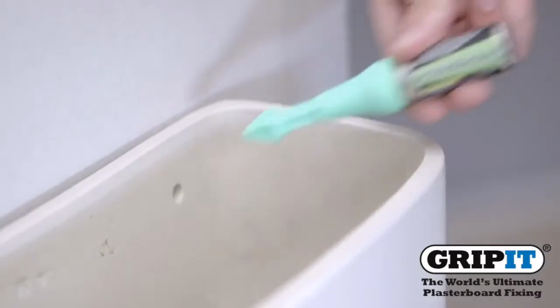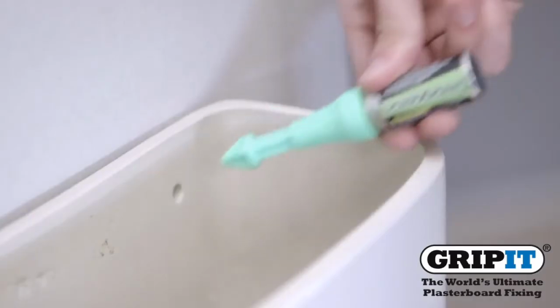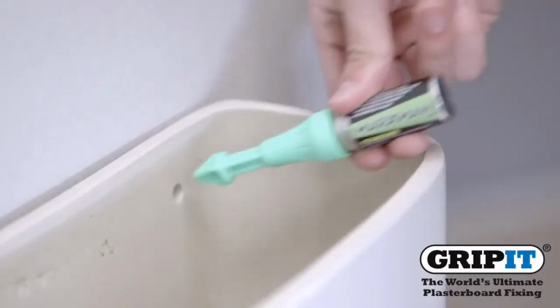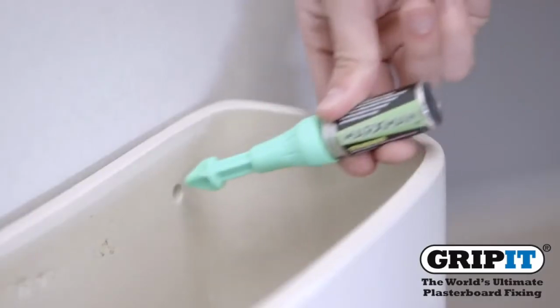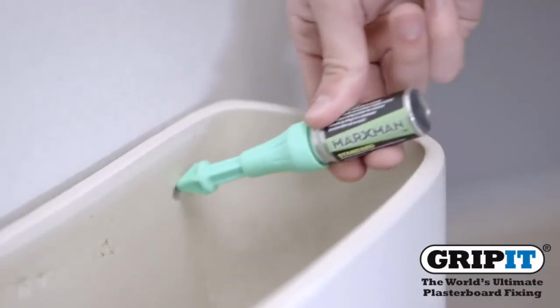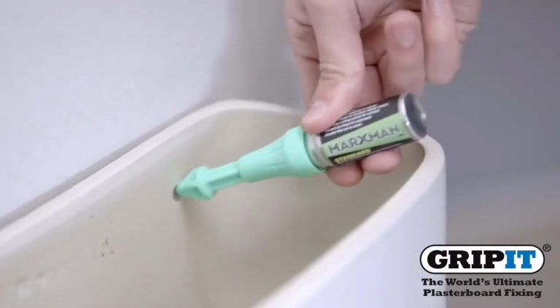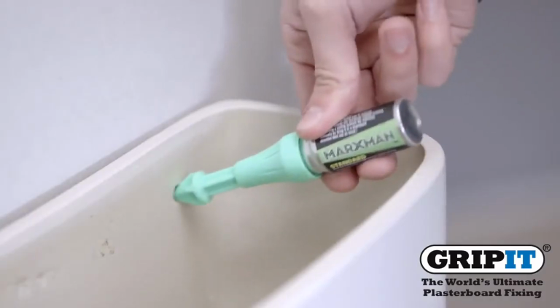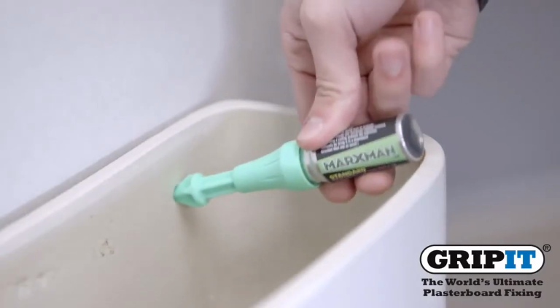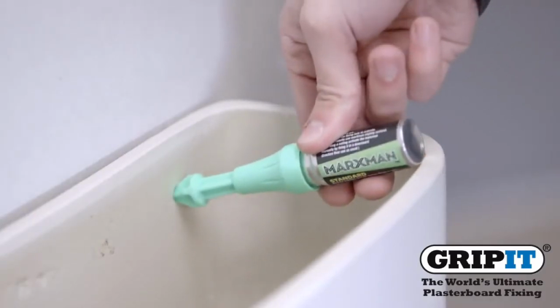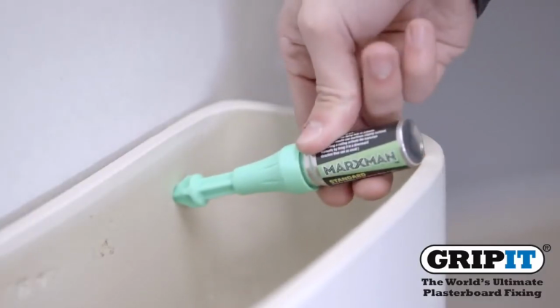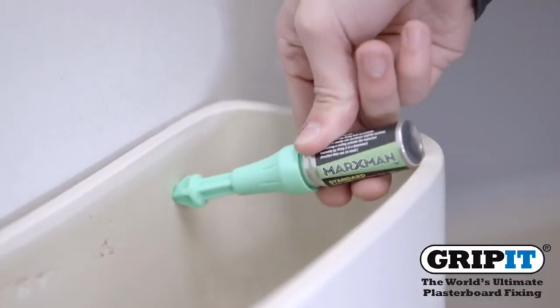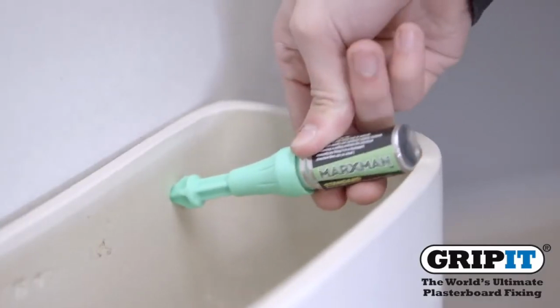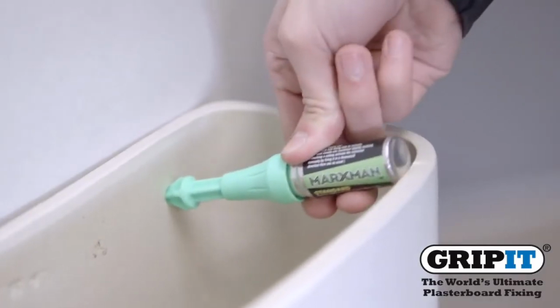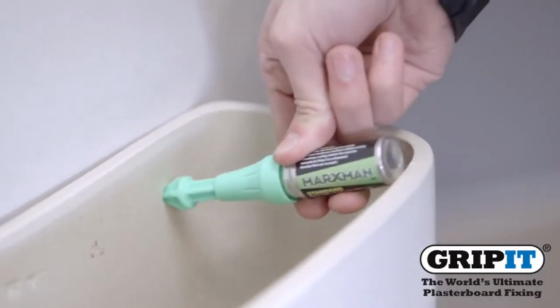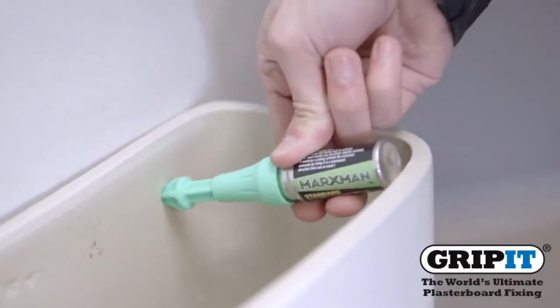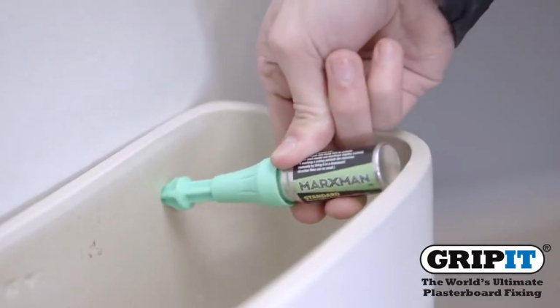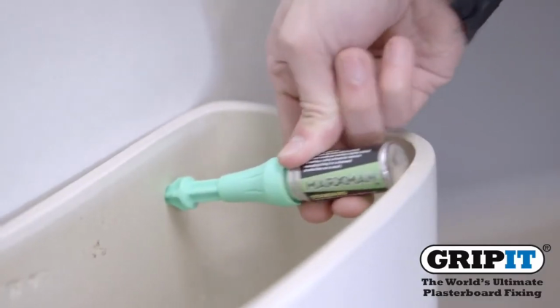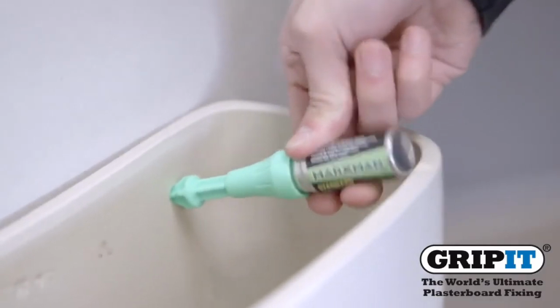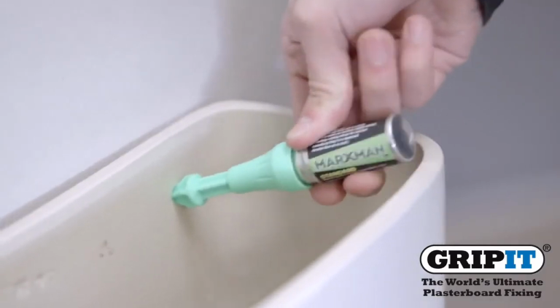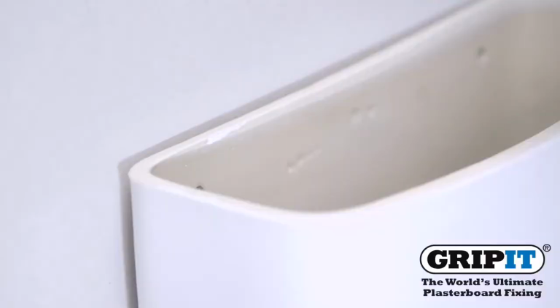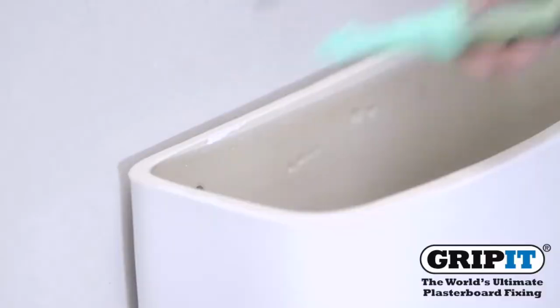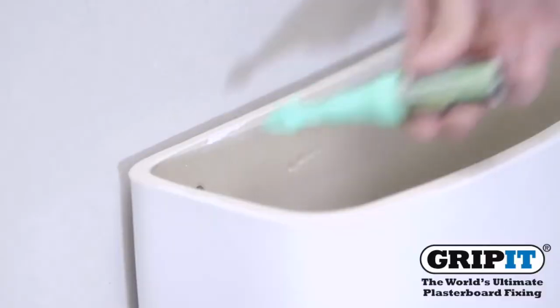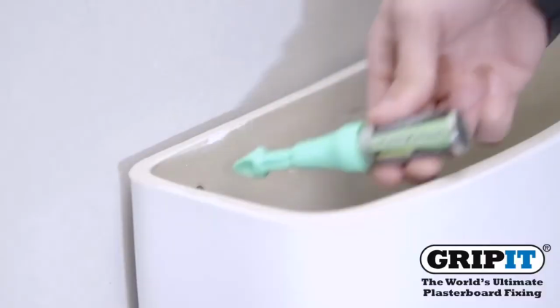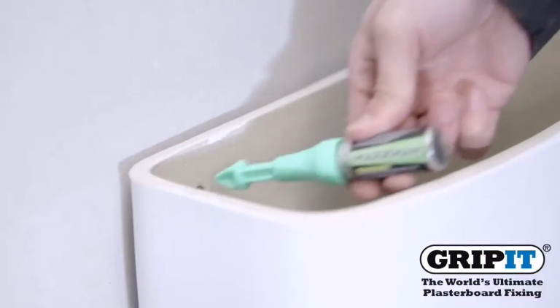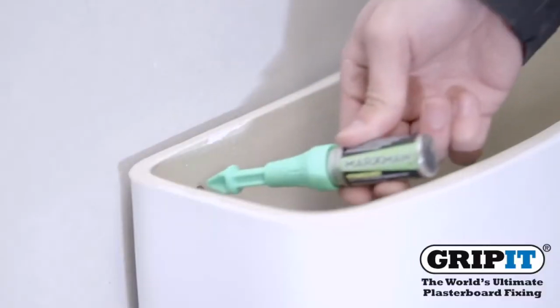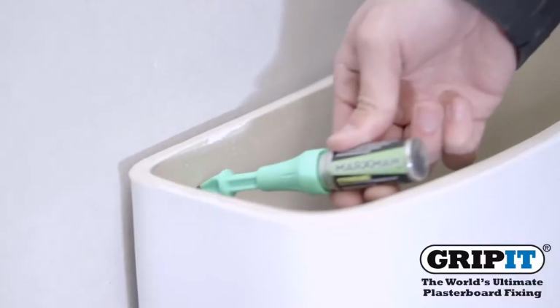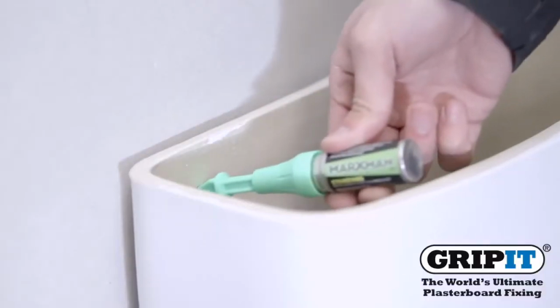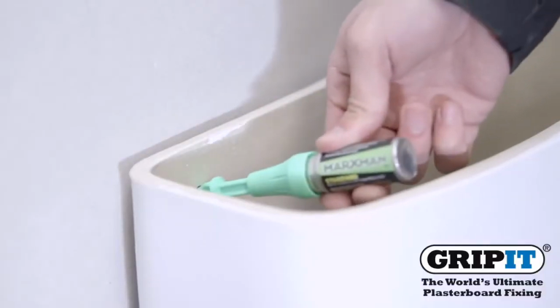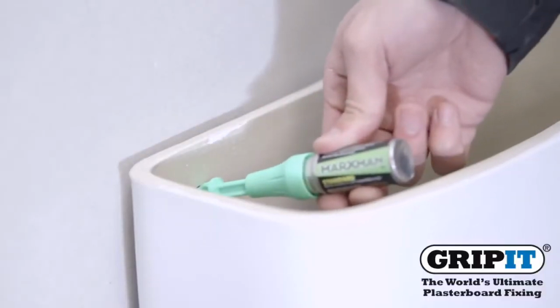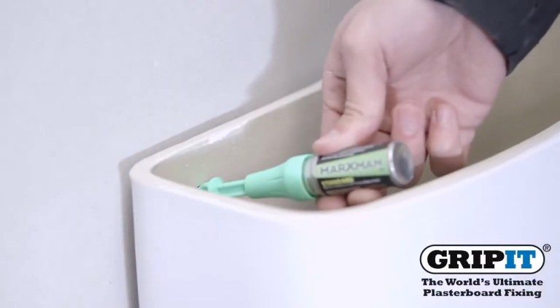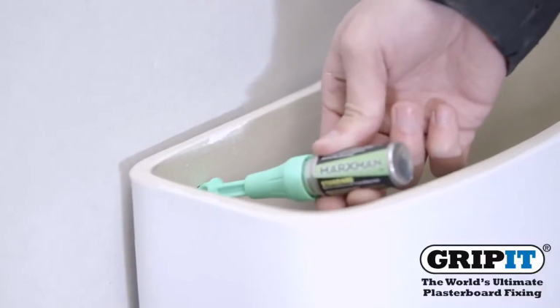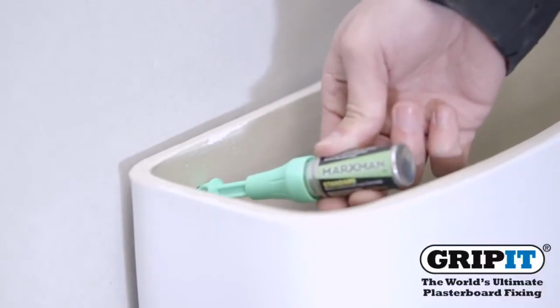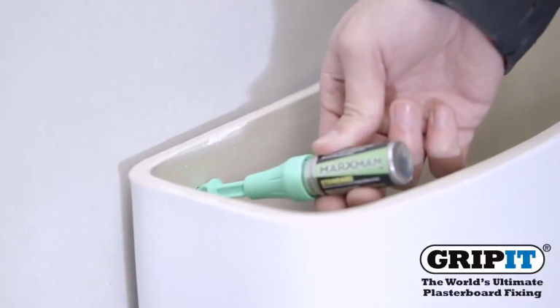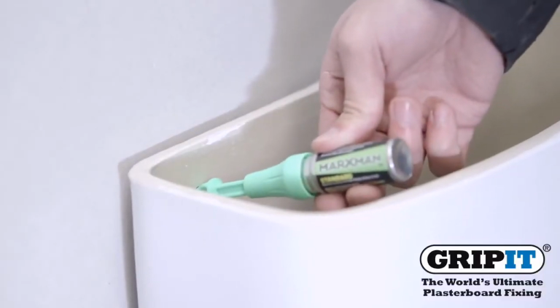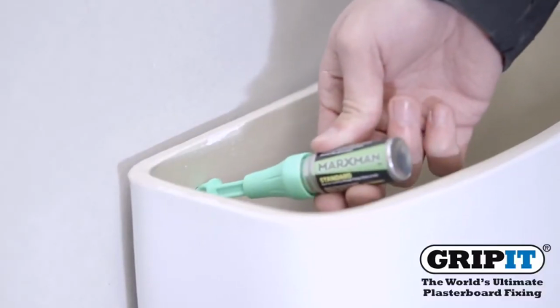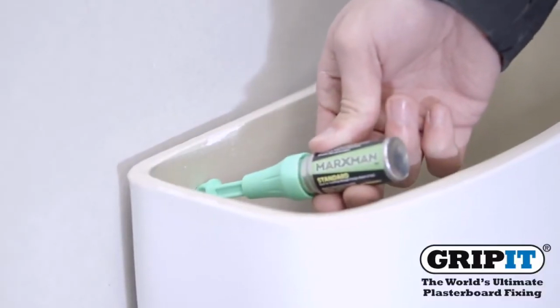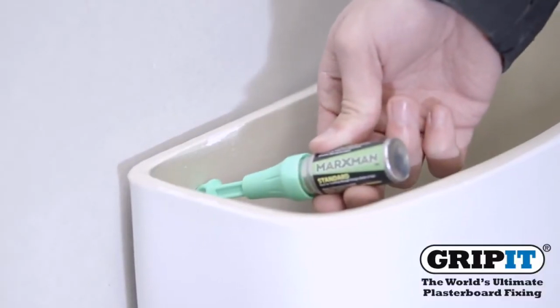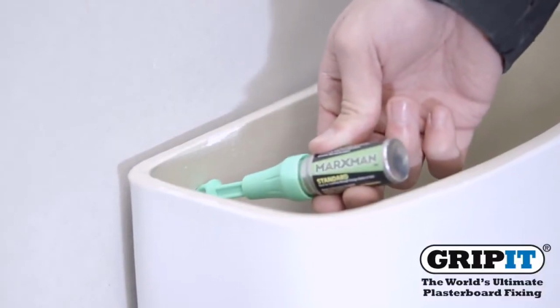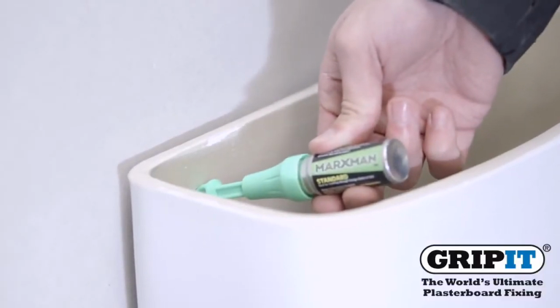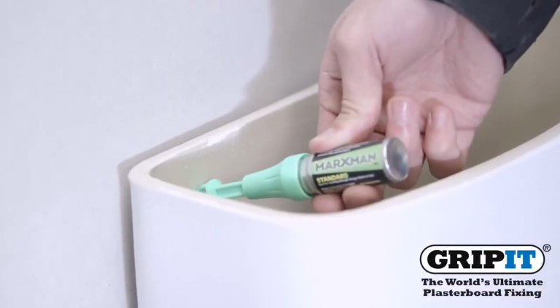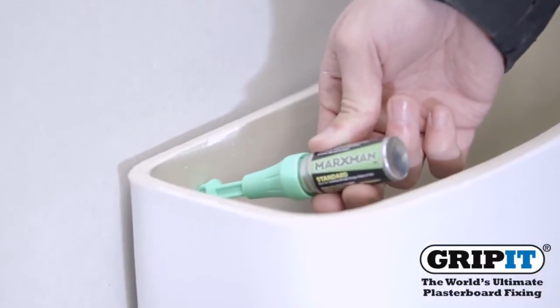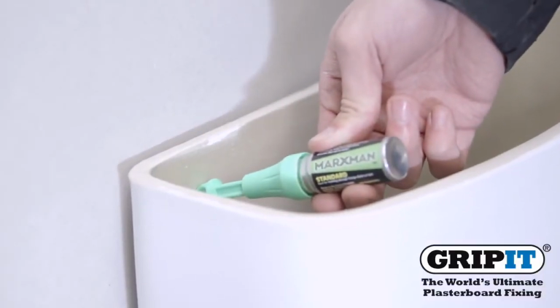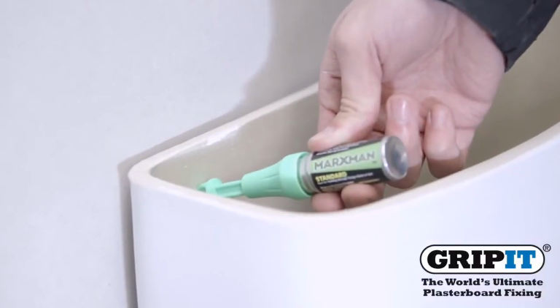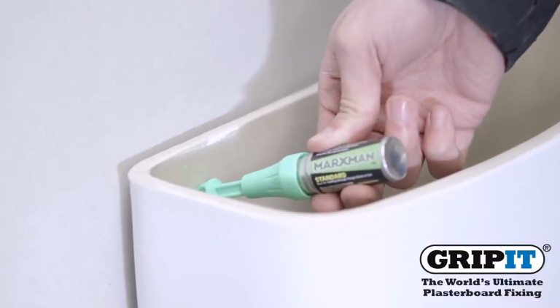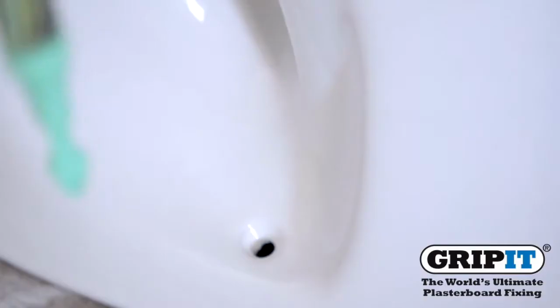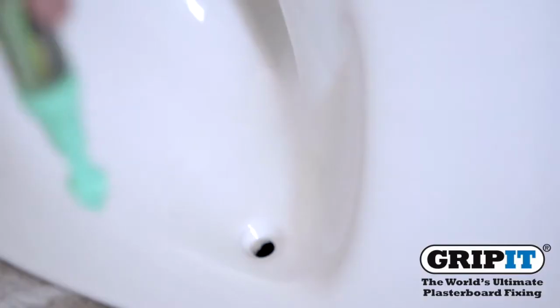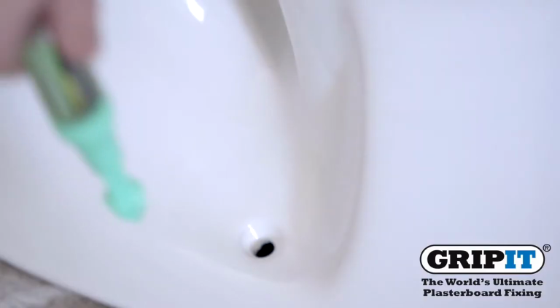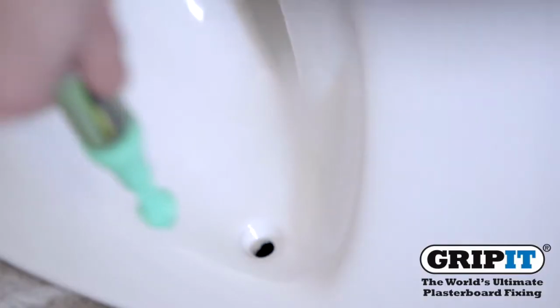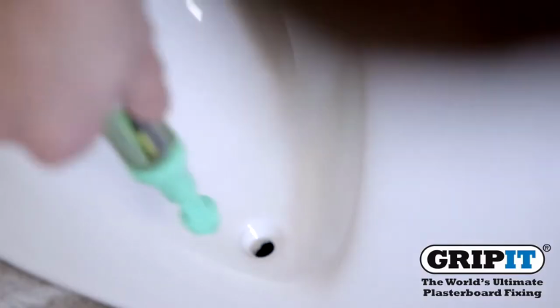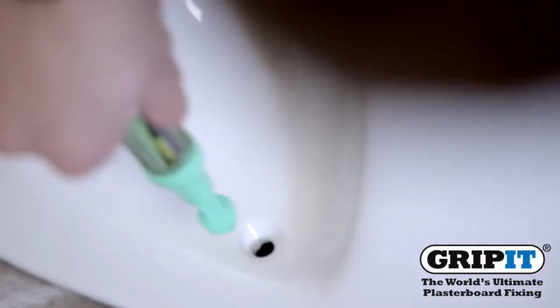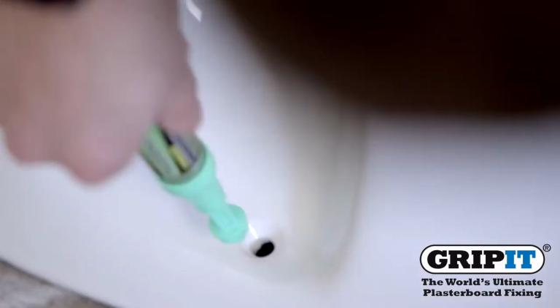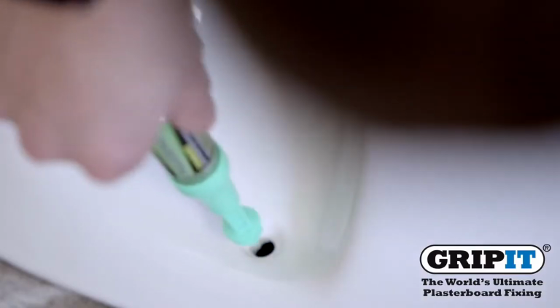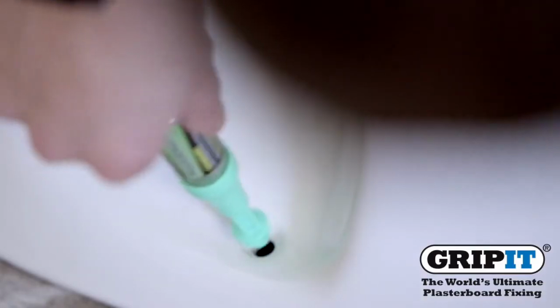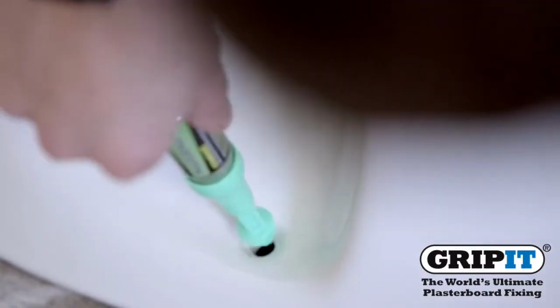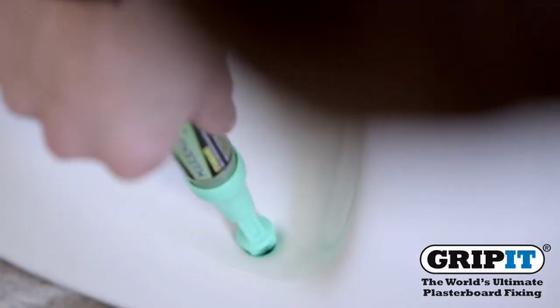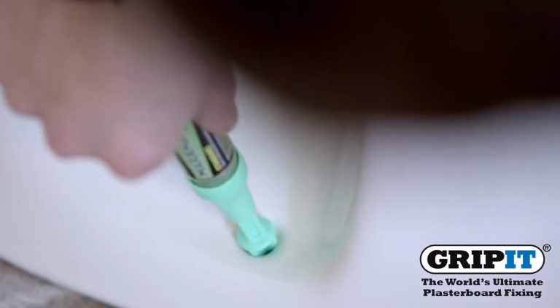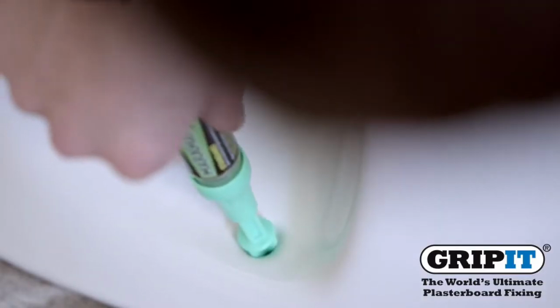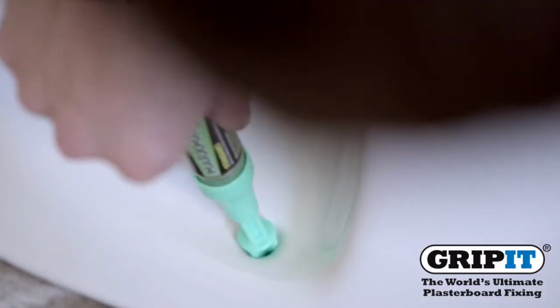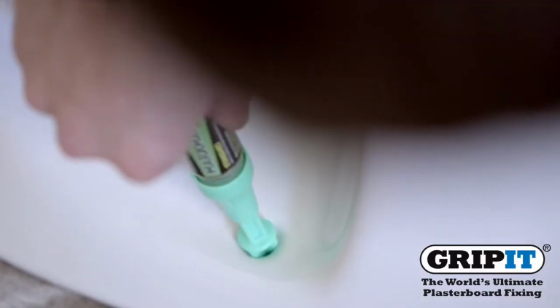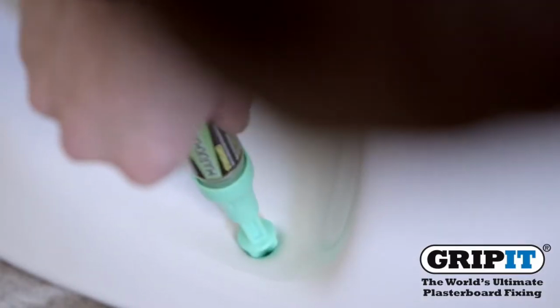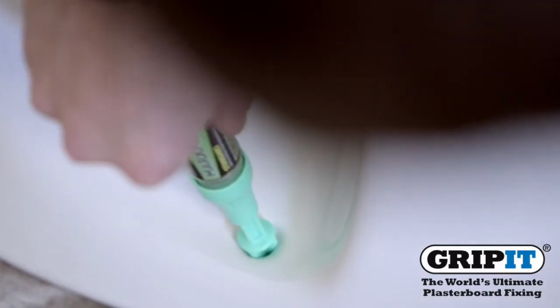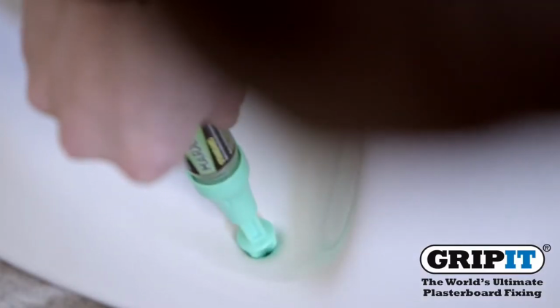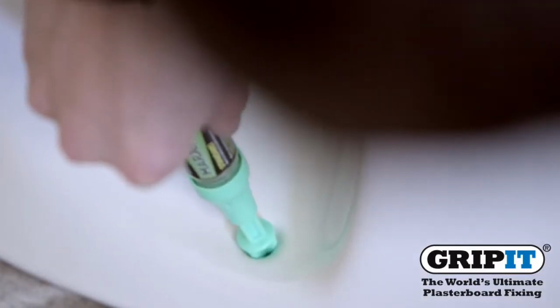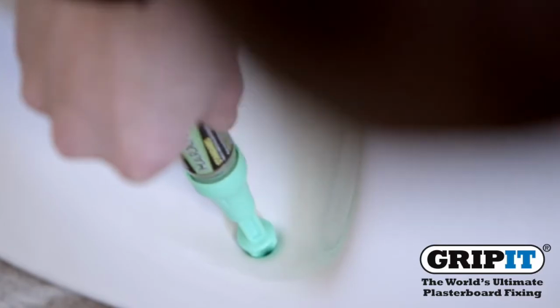Firstly, mark out where you're going to fix the toilet. We've used a marksman pen on this occasion due to the hard to reach holes.